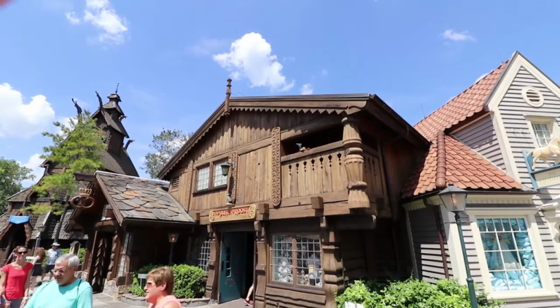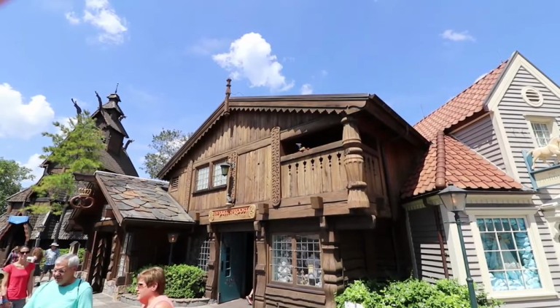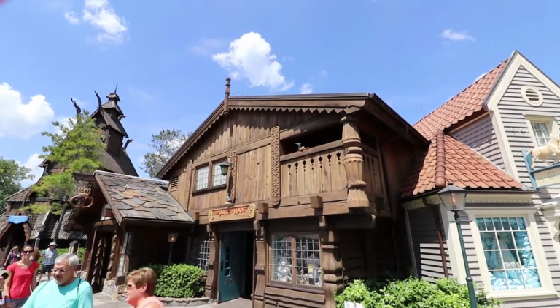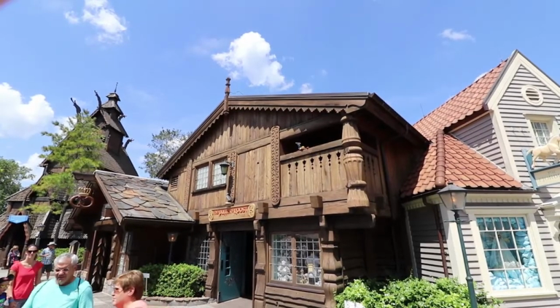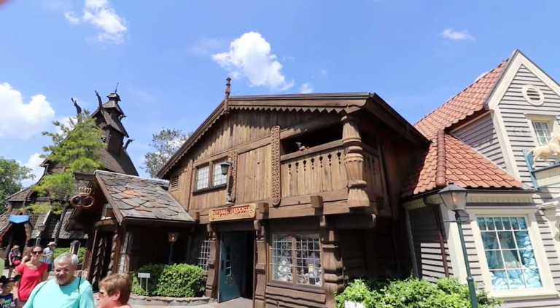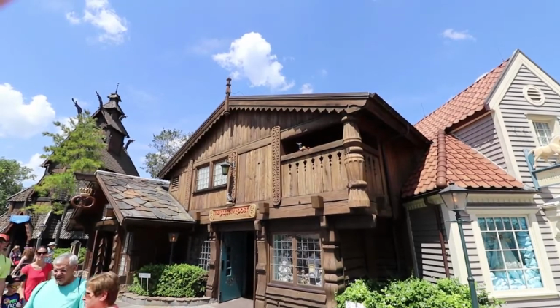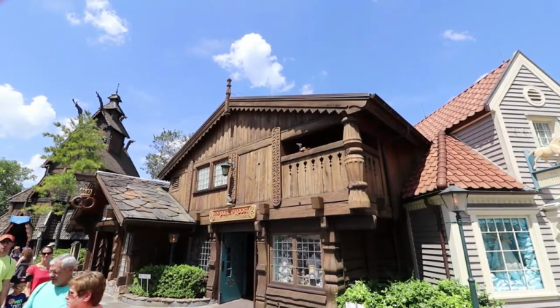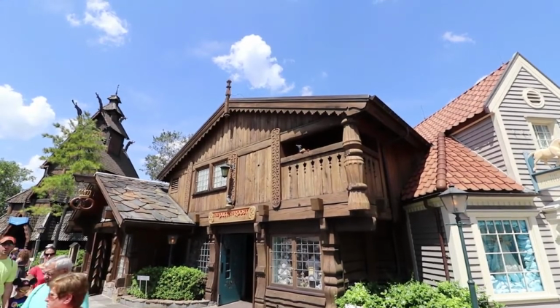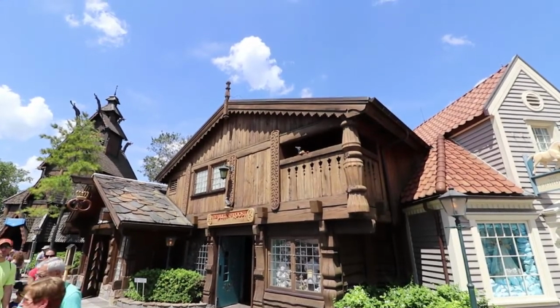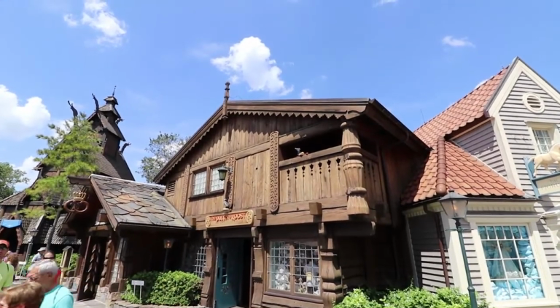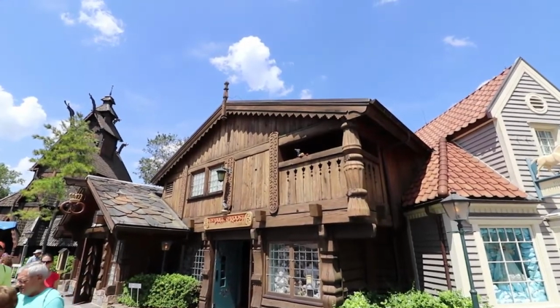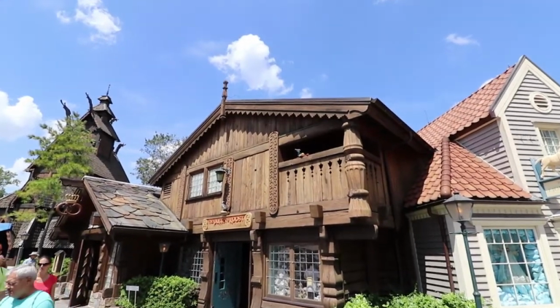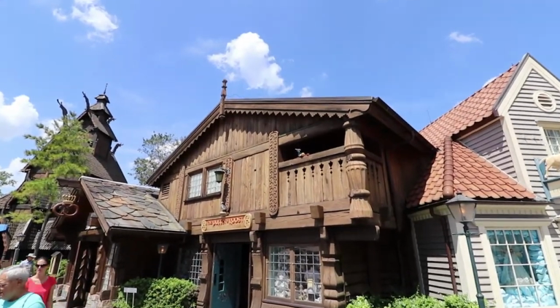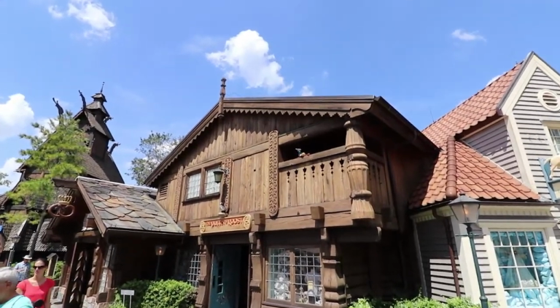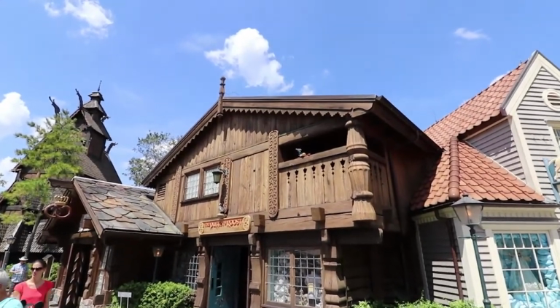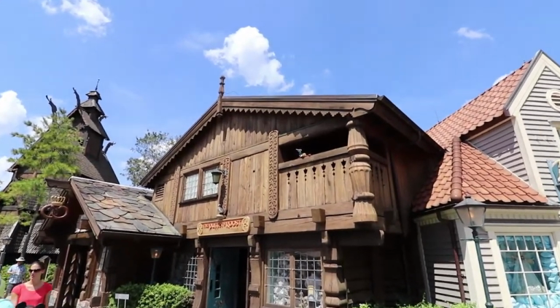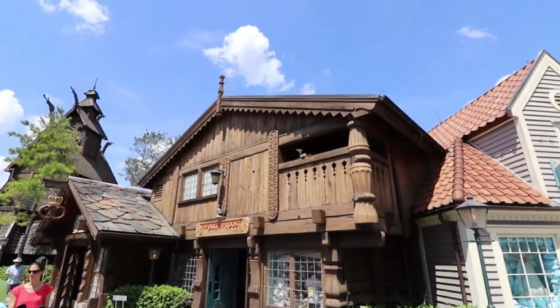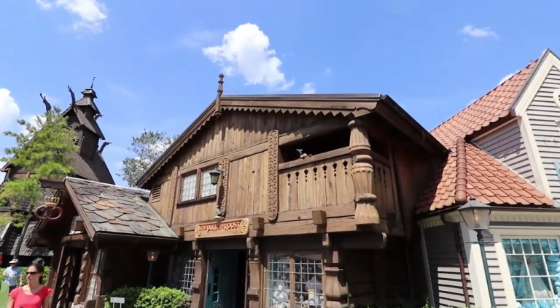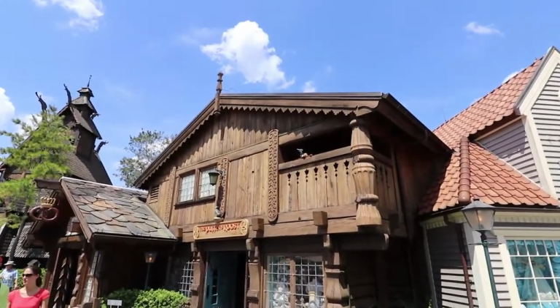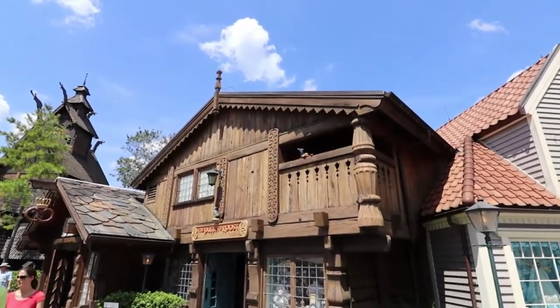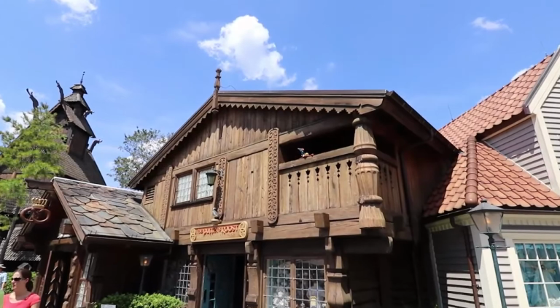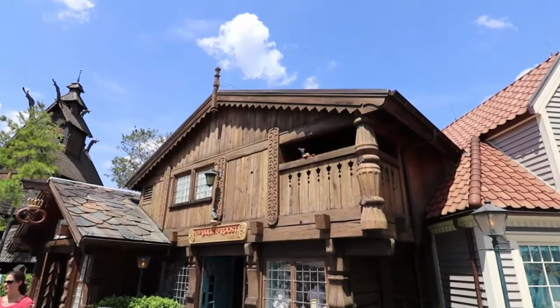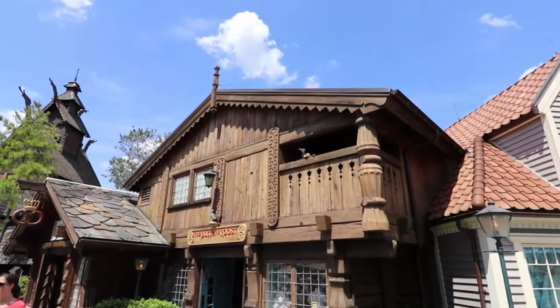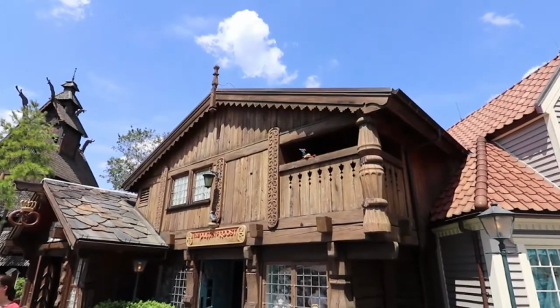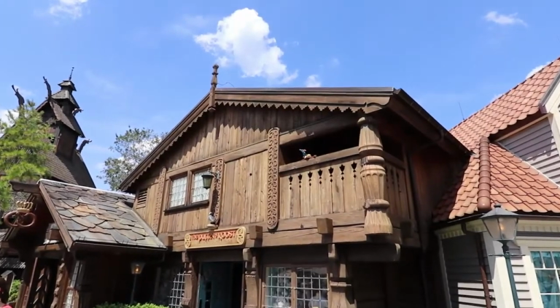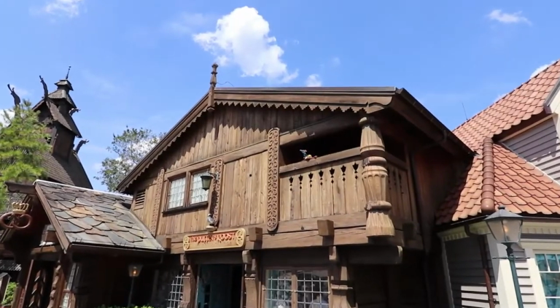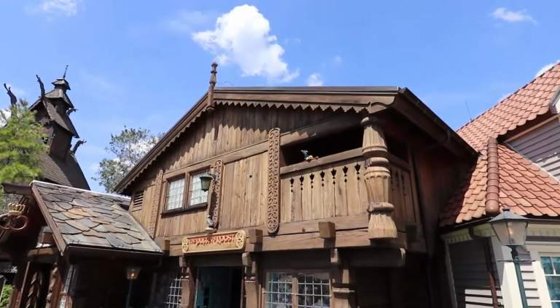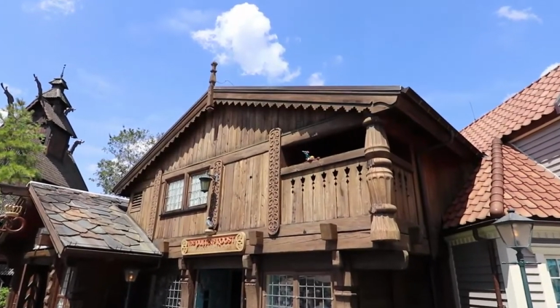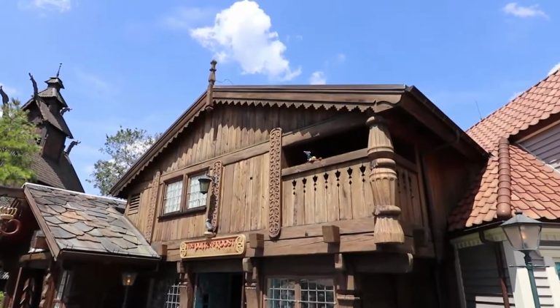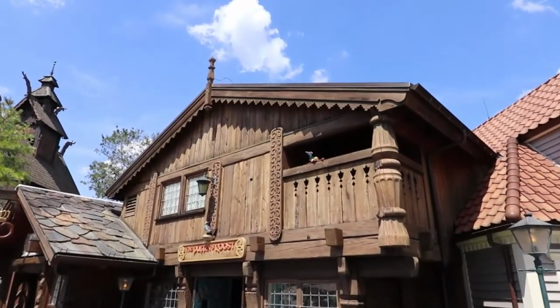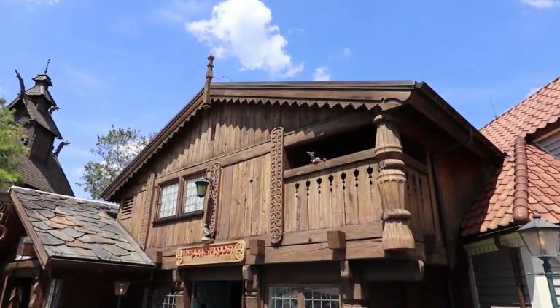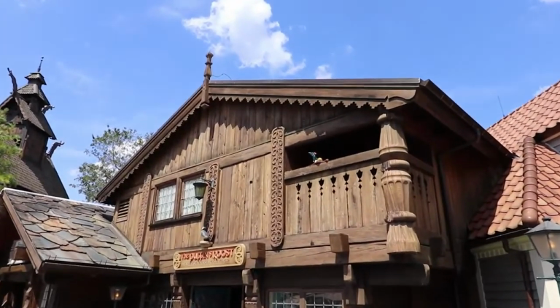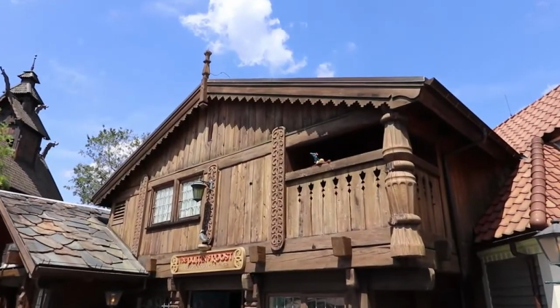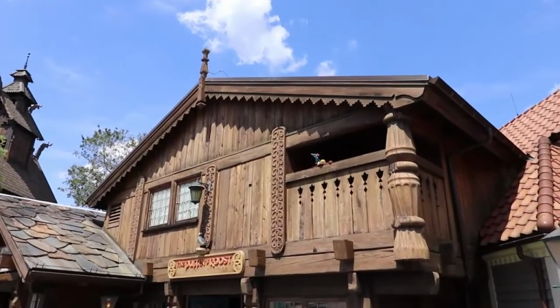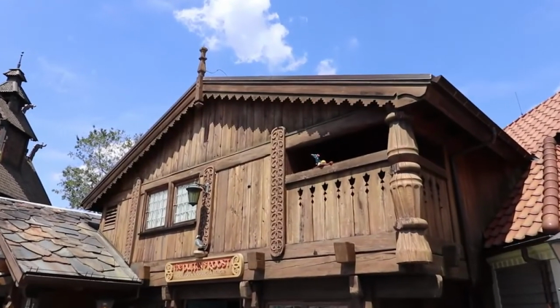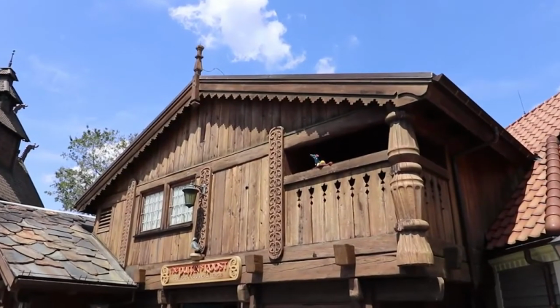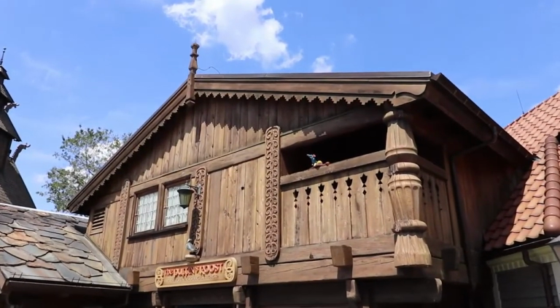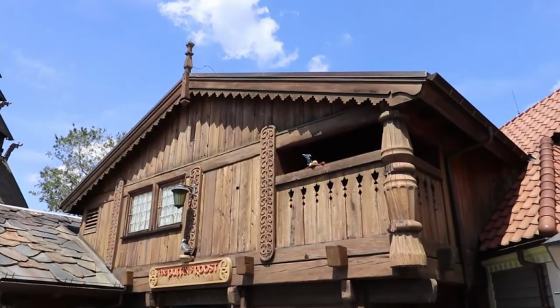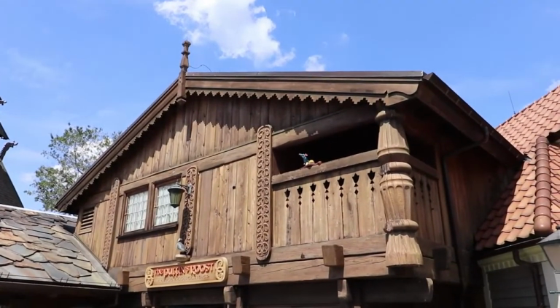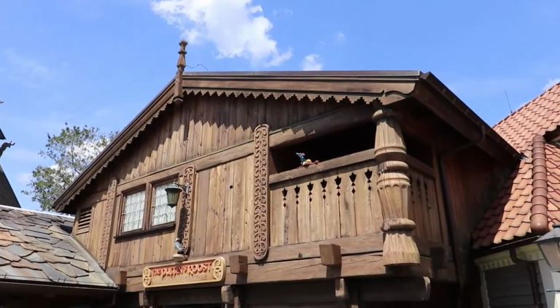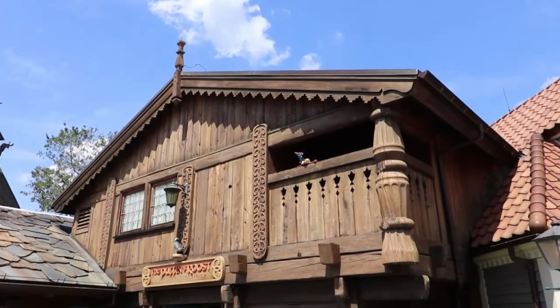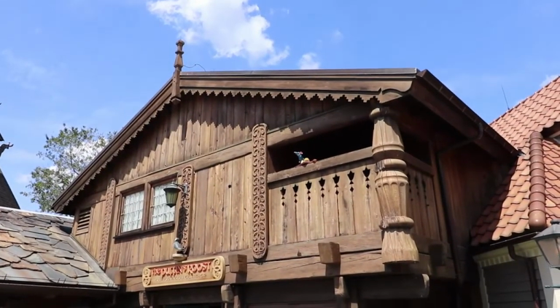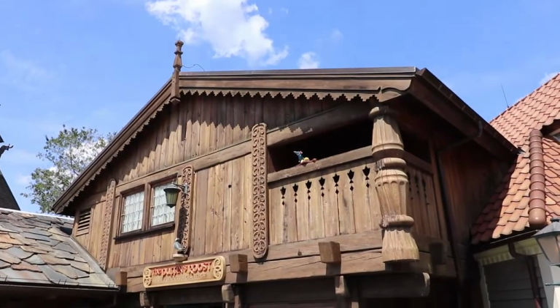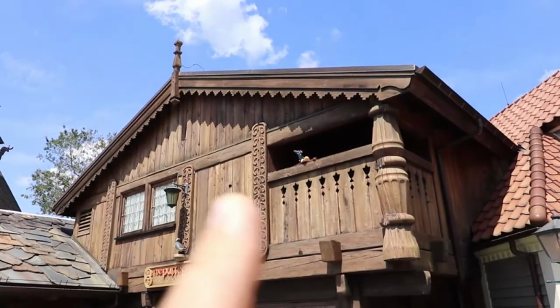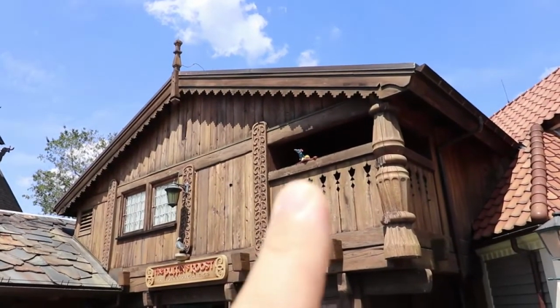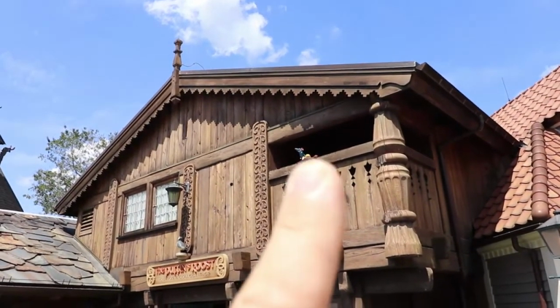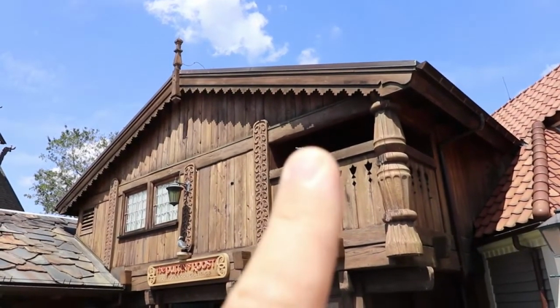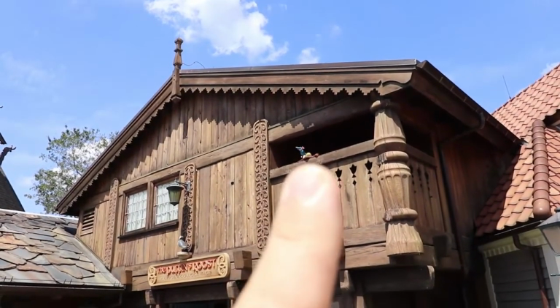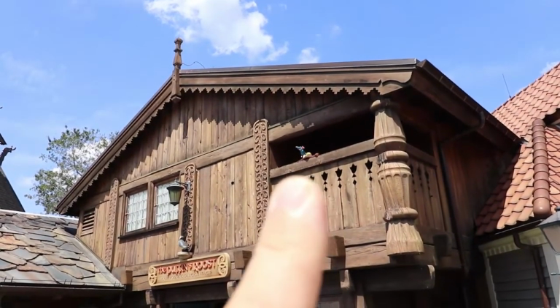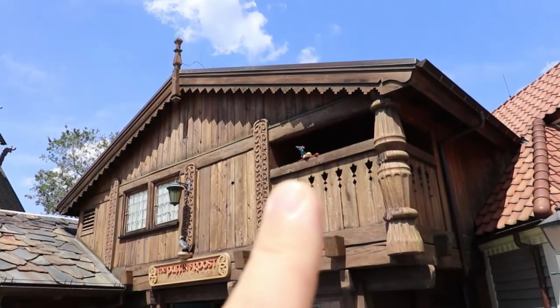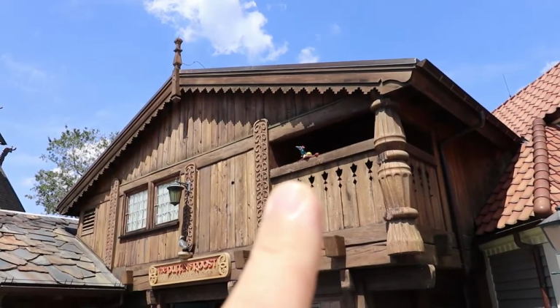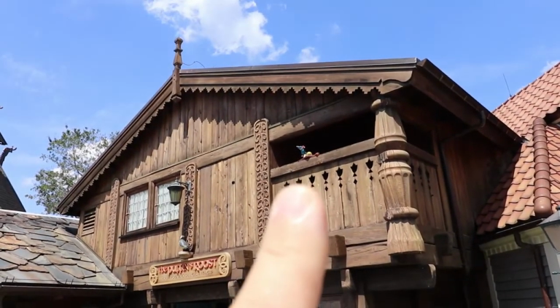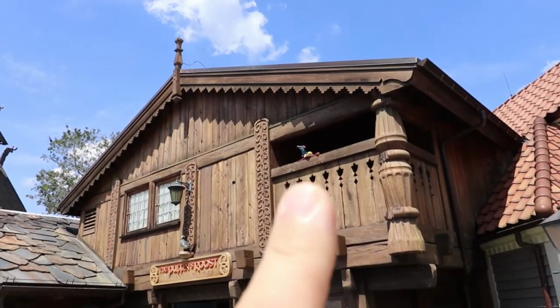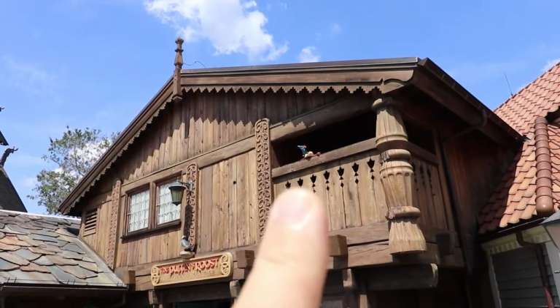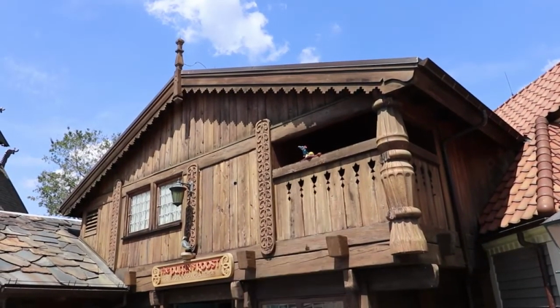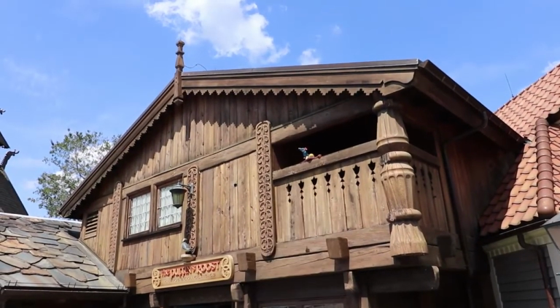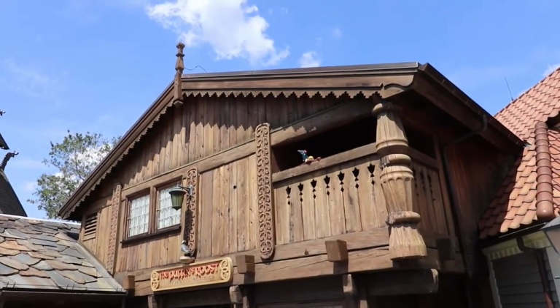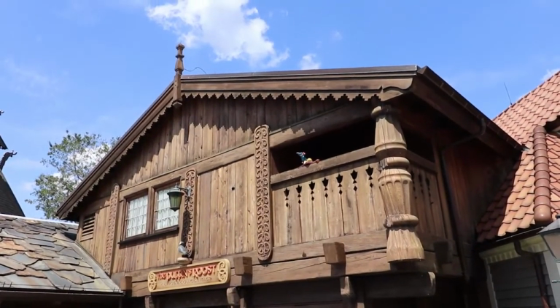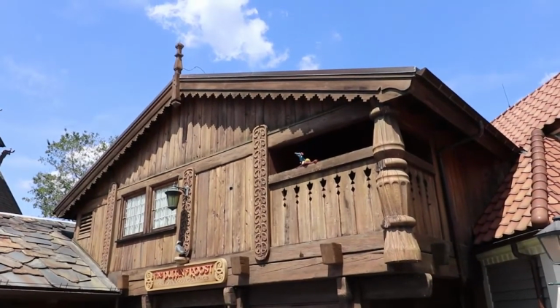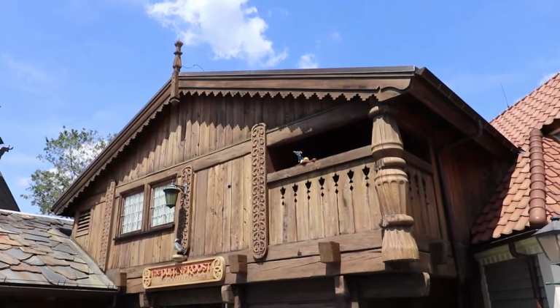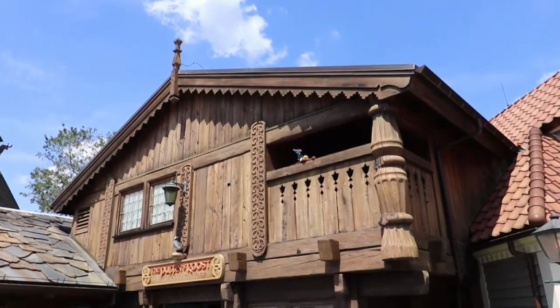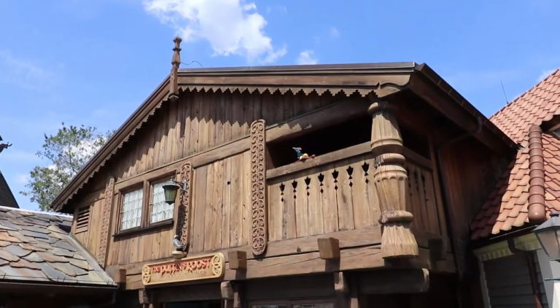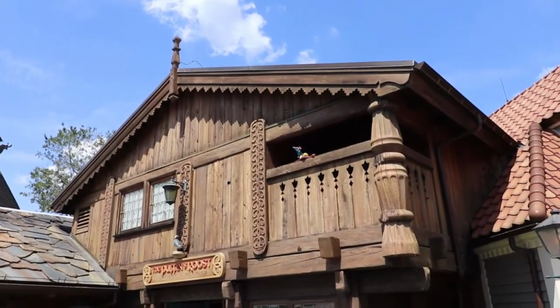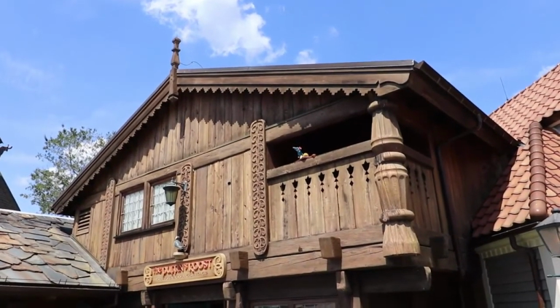We found Remy in Norway. He's up in a window and it looks like he's got some bread.